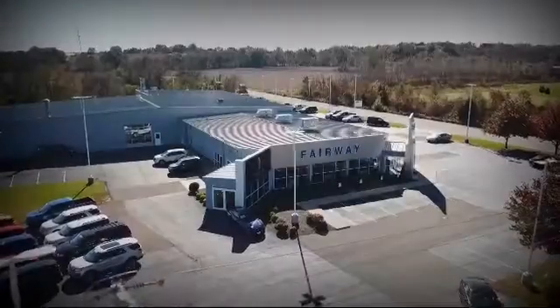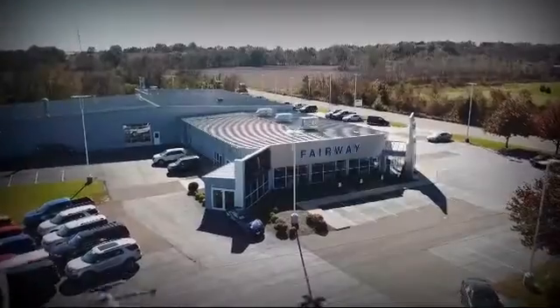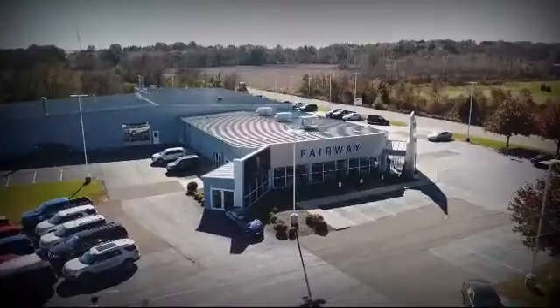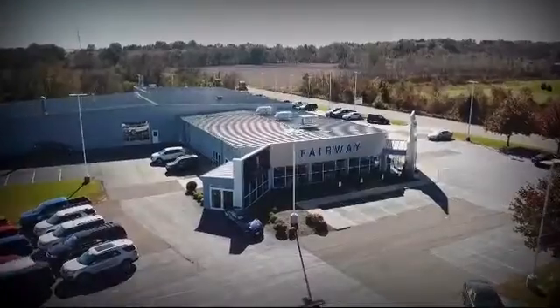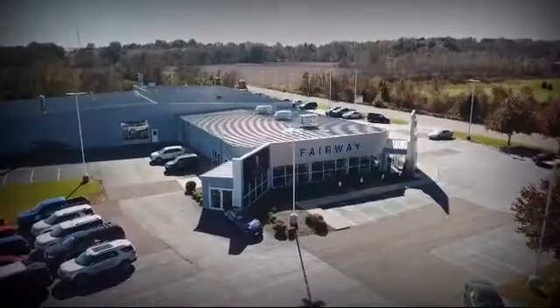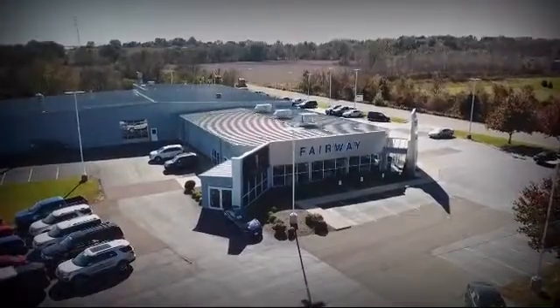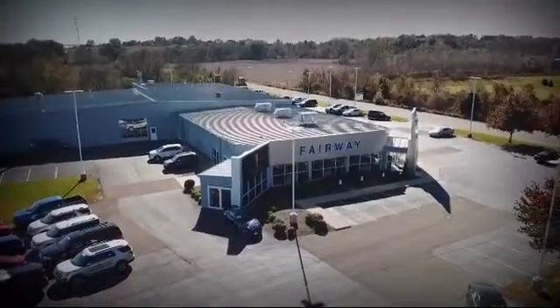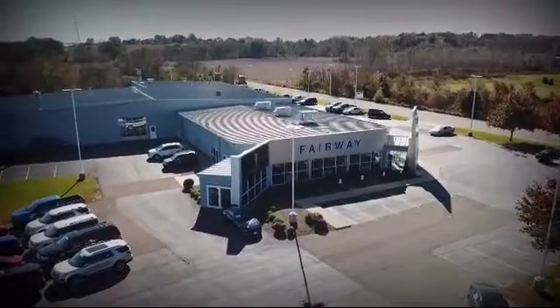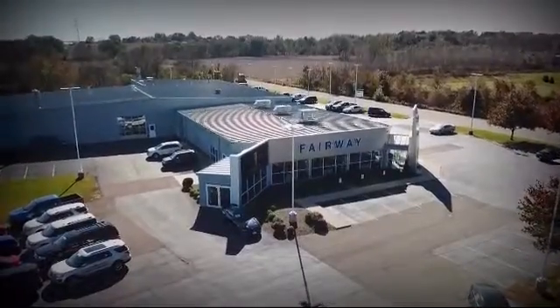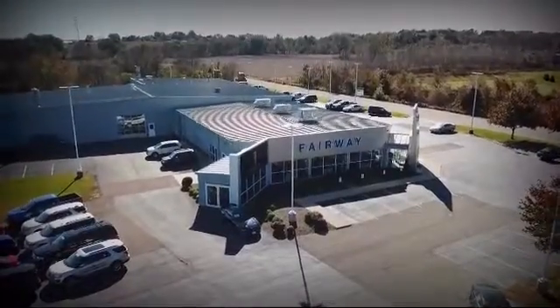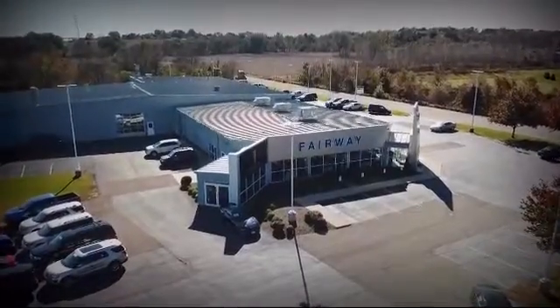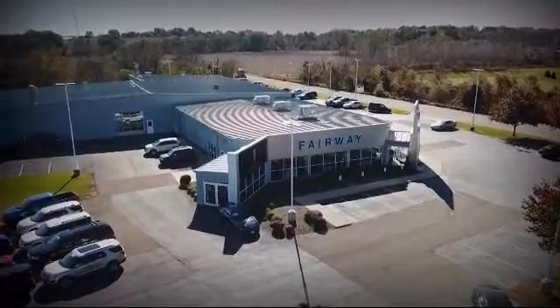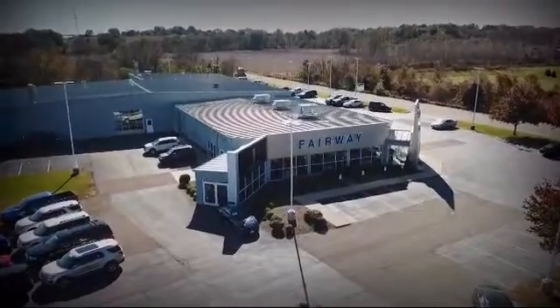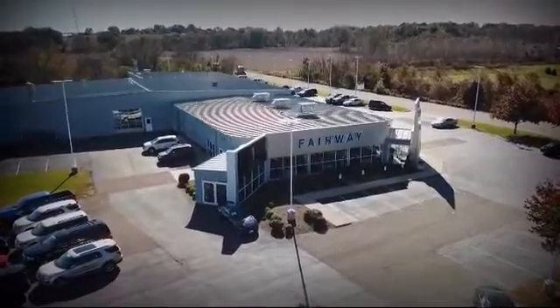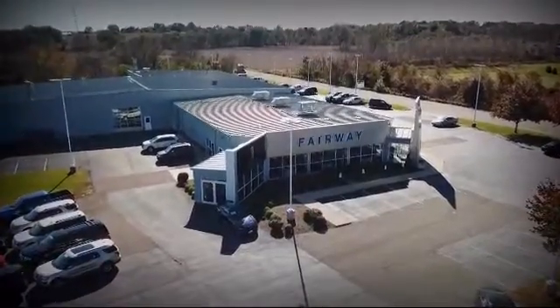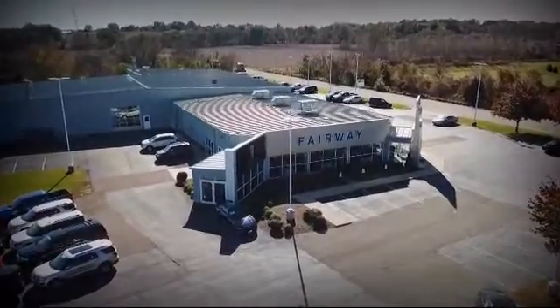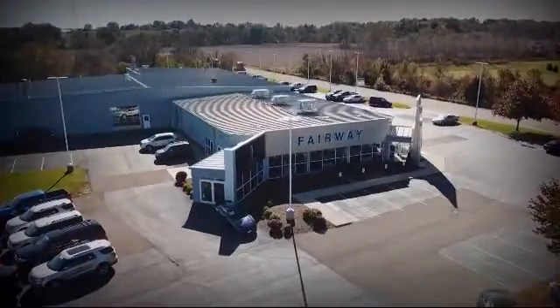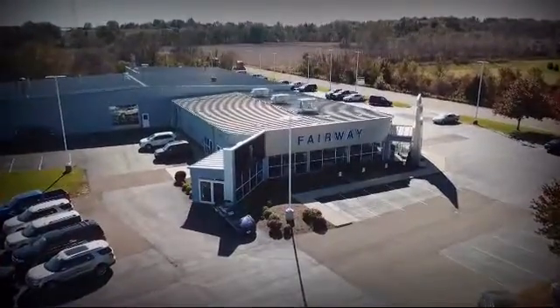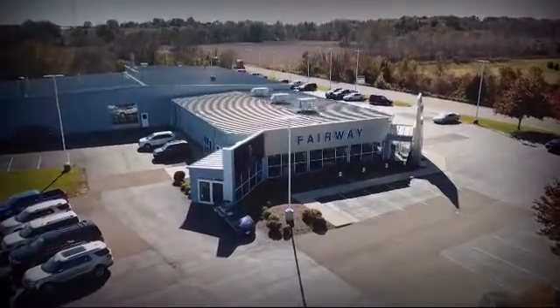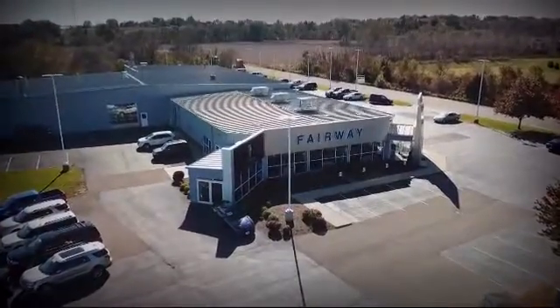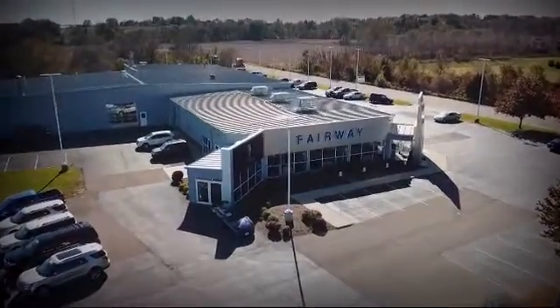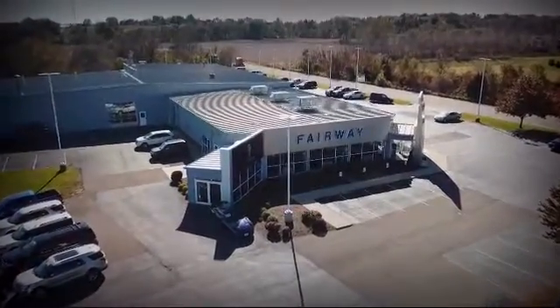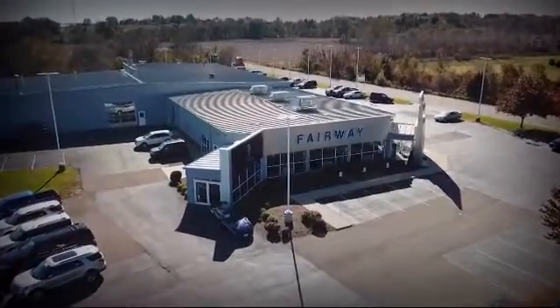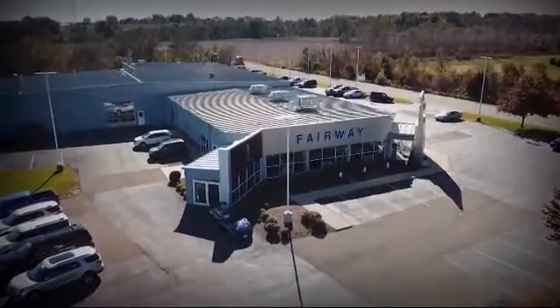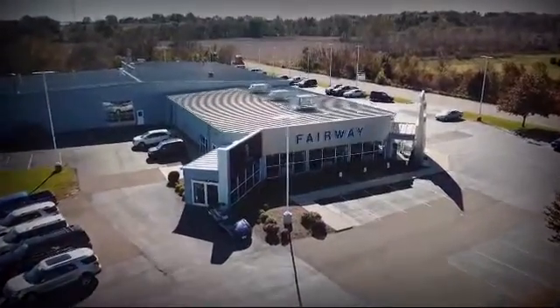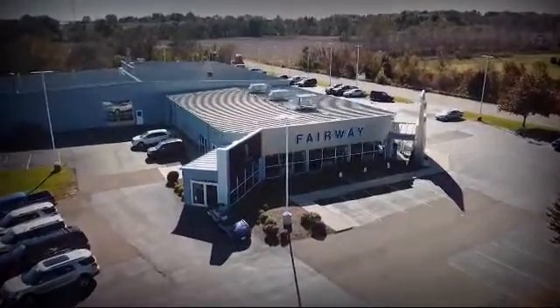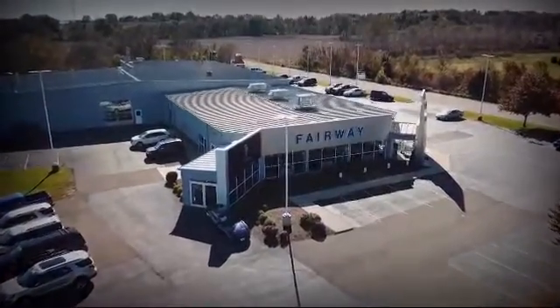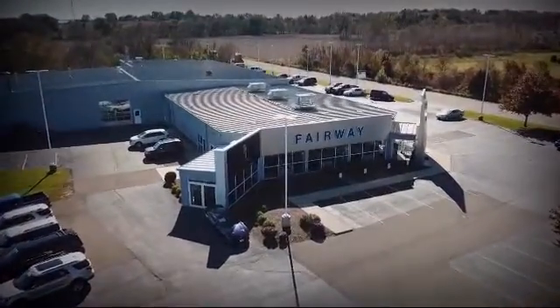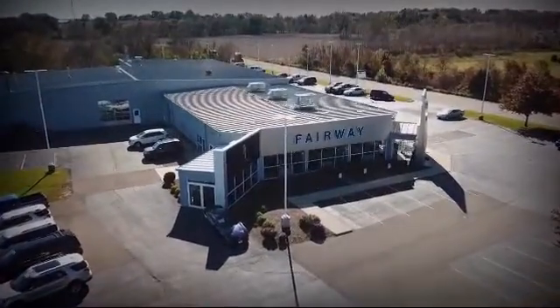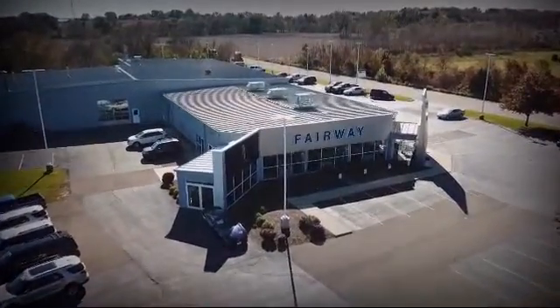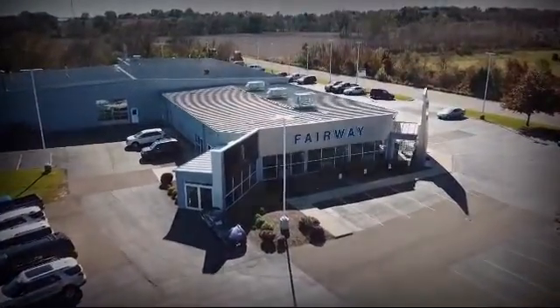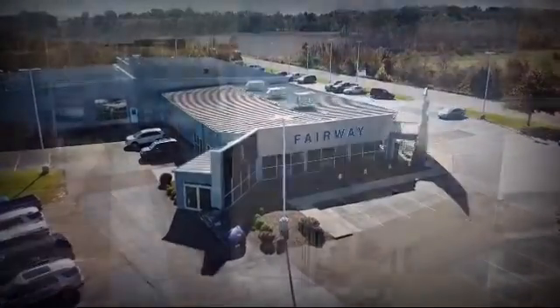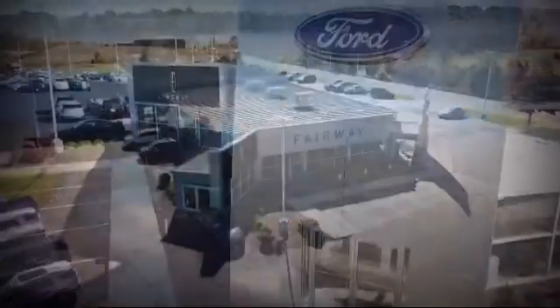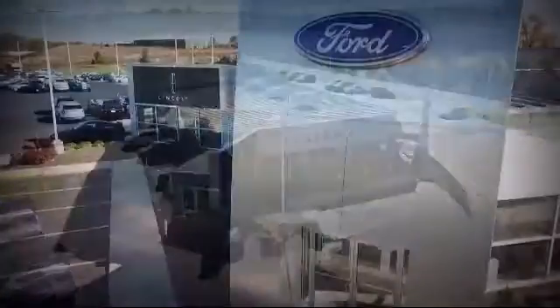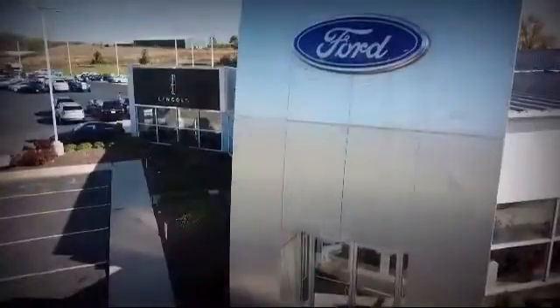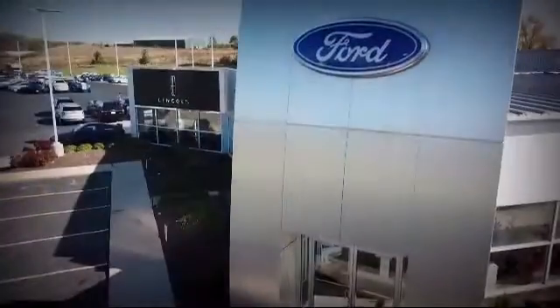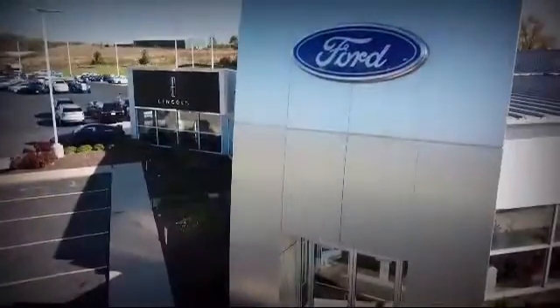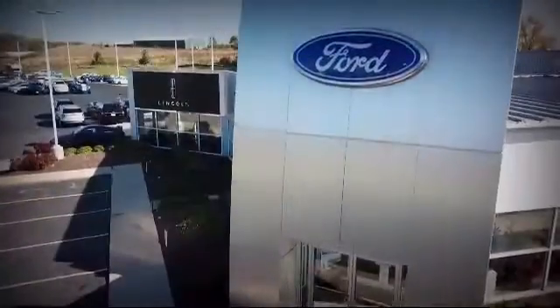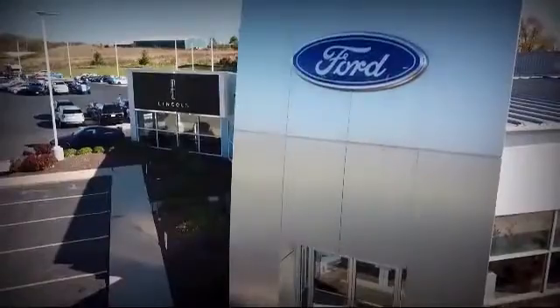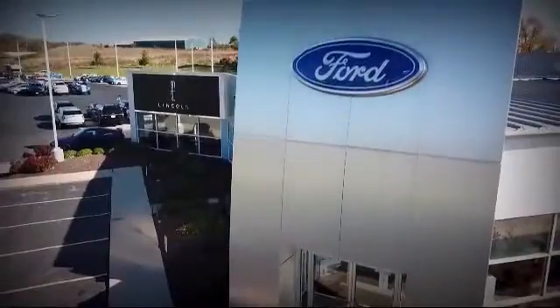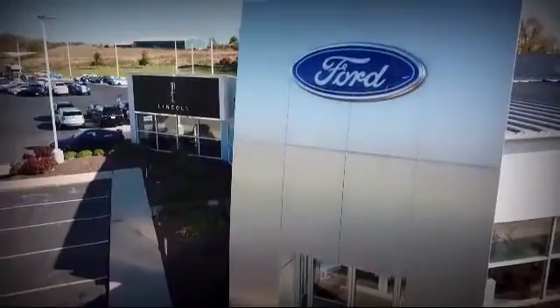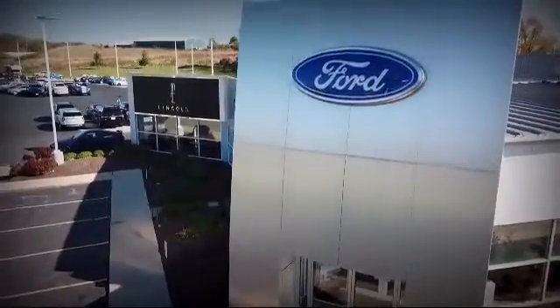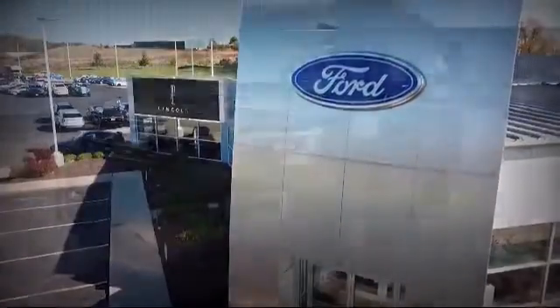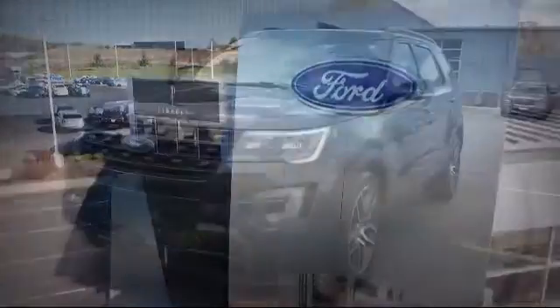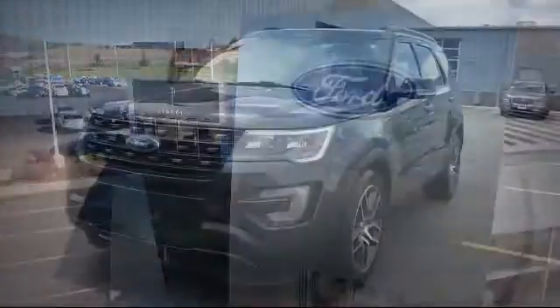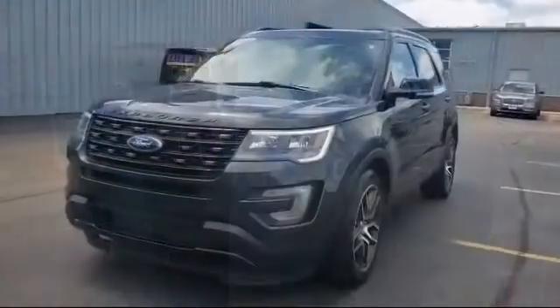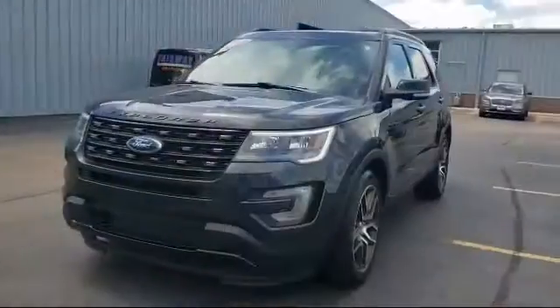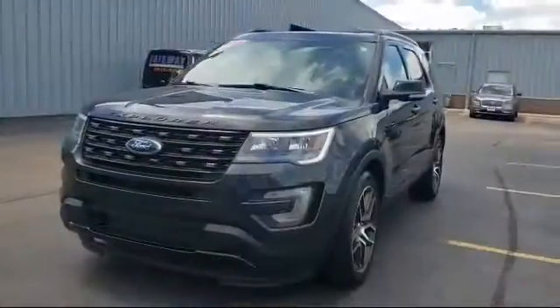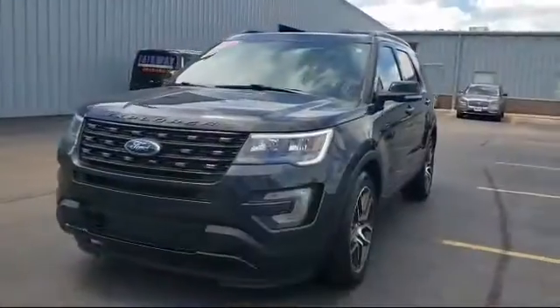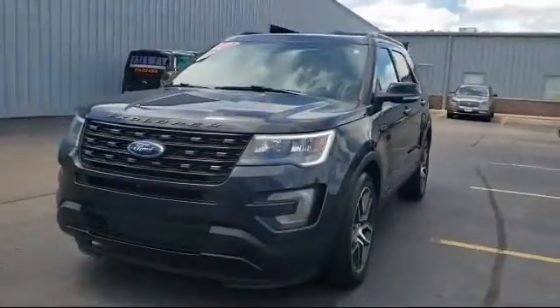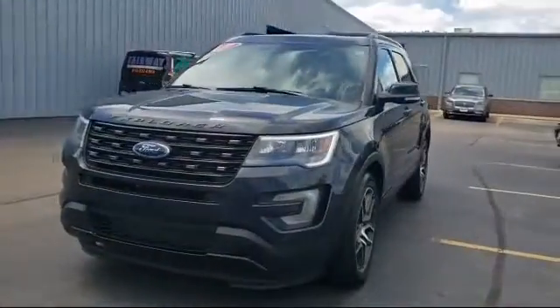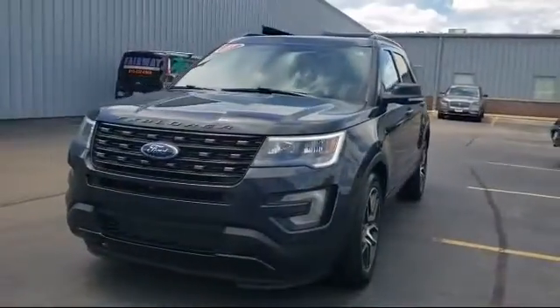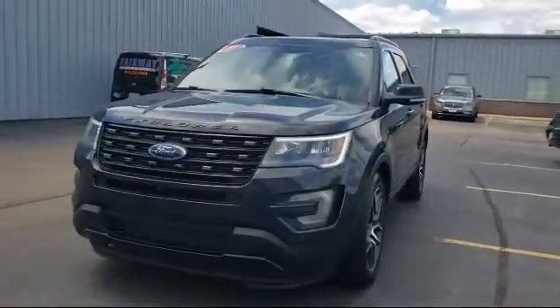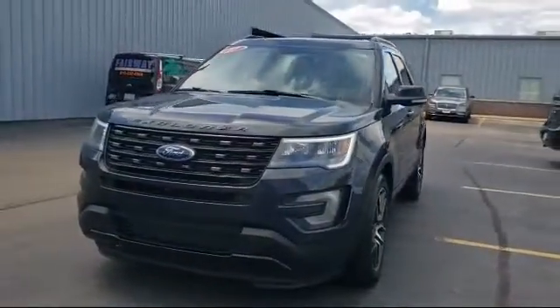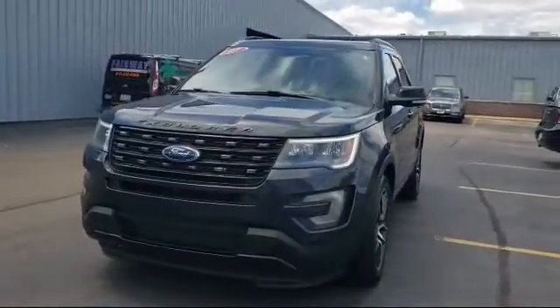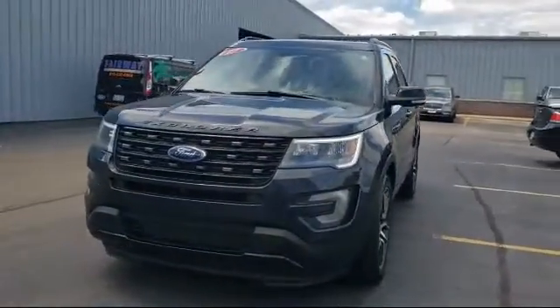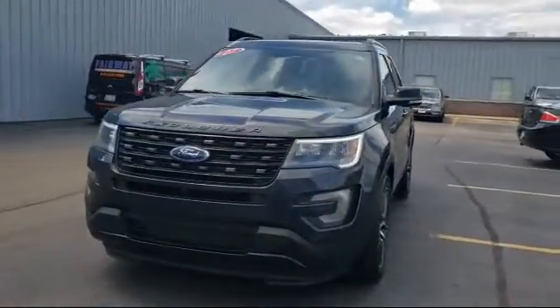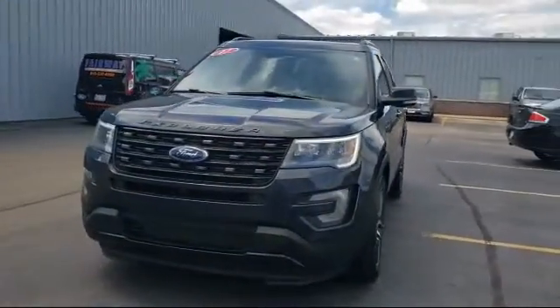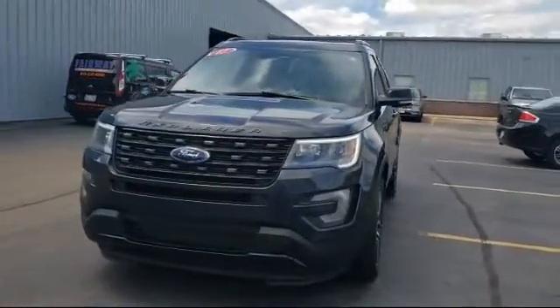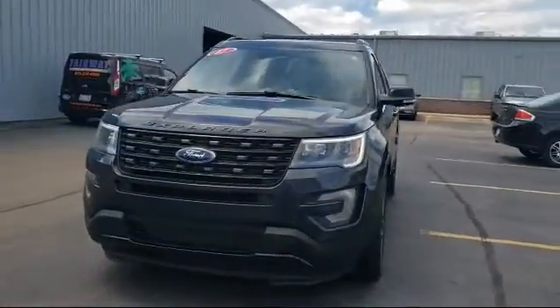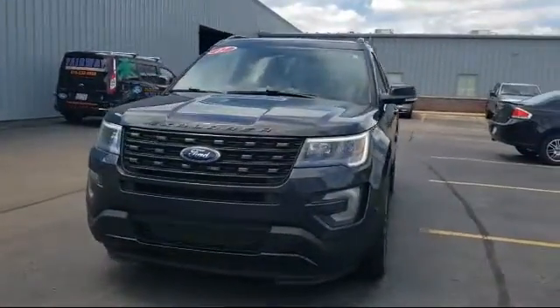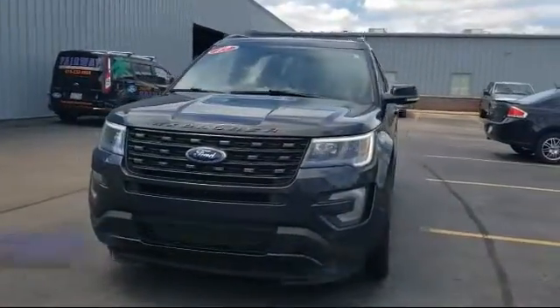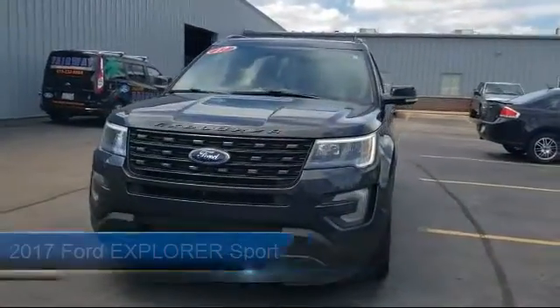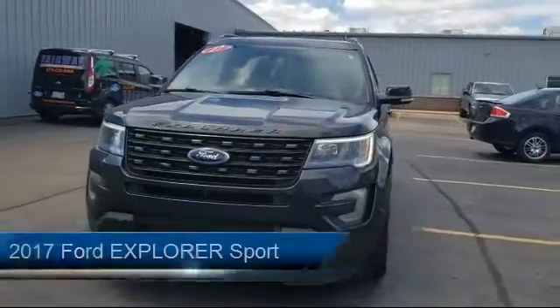Welcome to Fairway Ford, your premier destination for purchasing a vehicle. And here's a look at another one of our great vehicles in inventory.